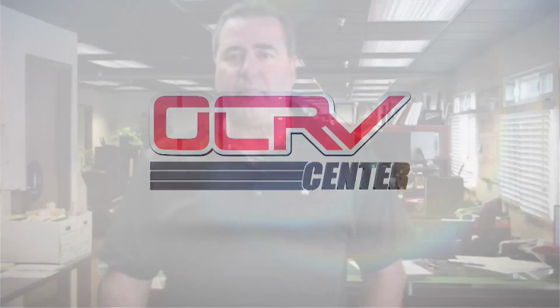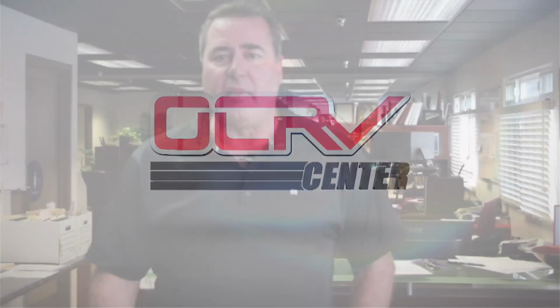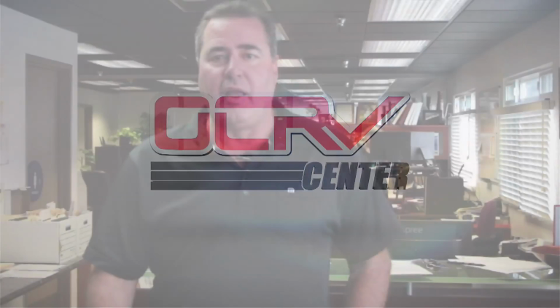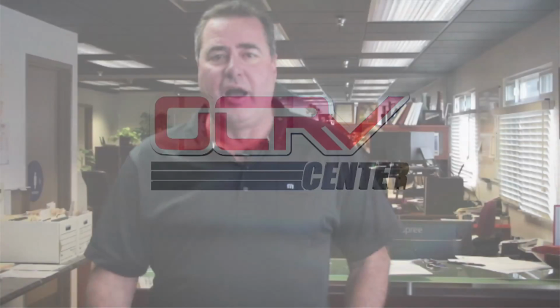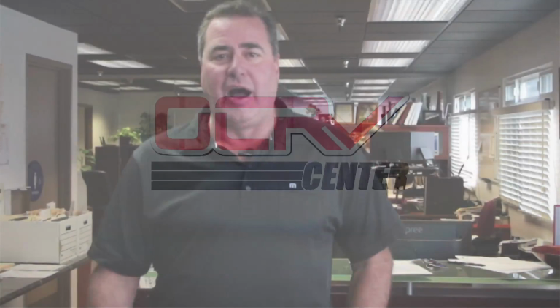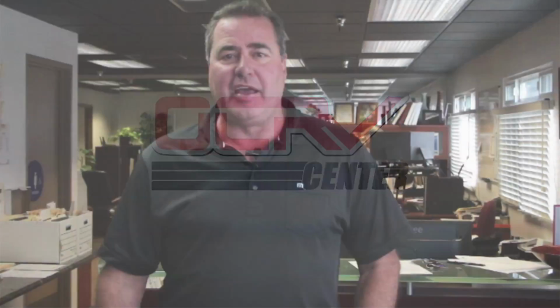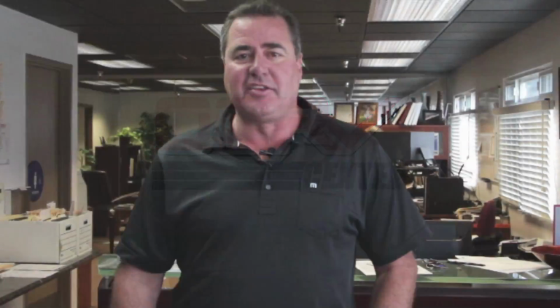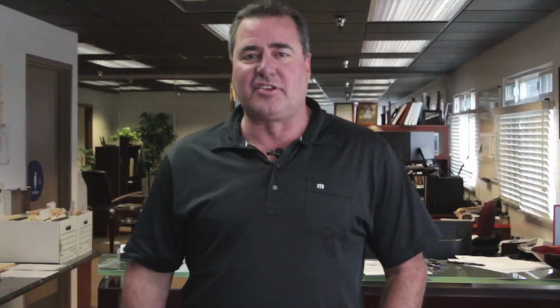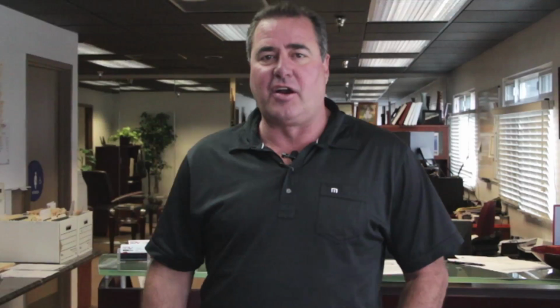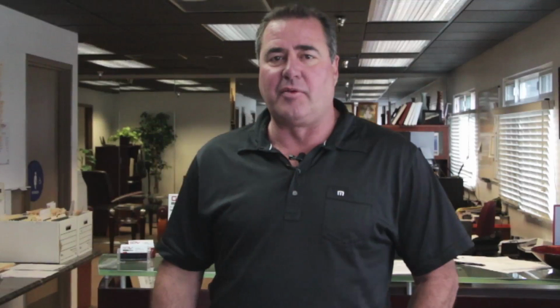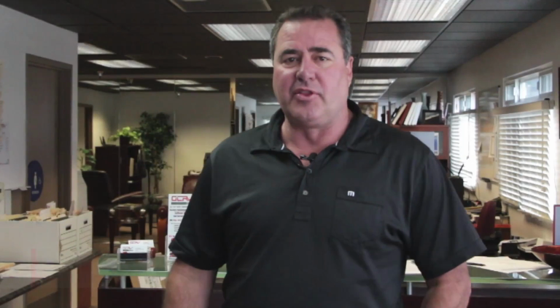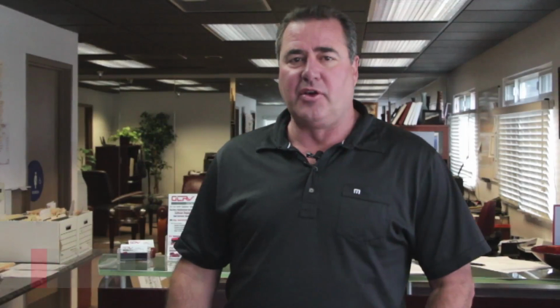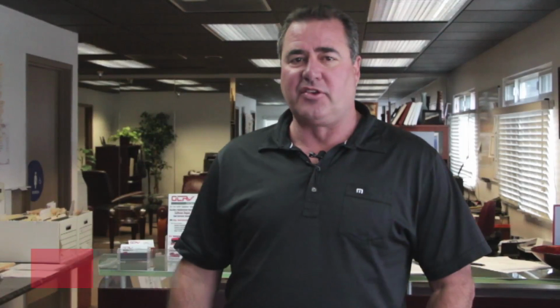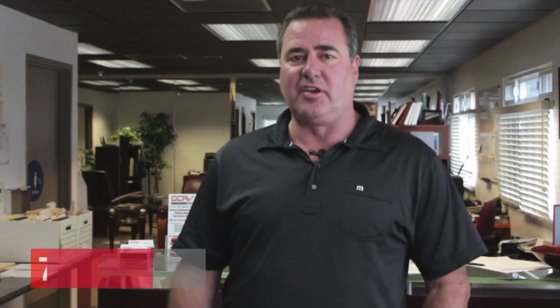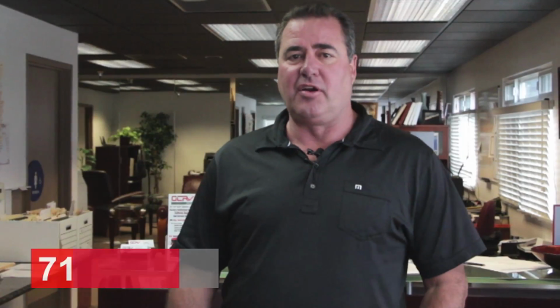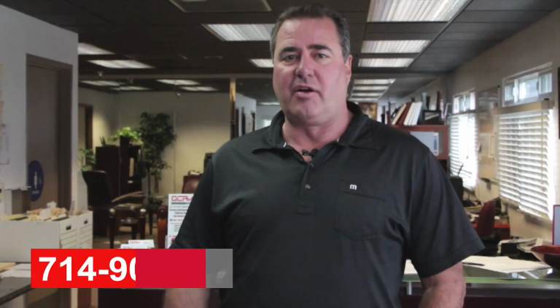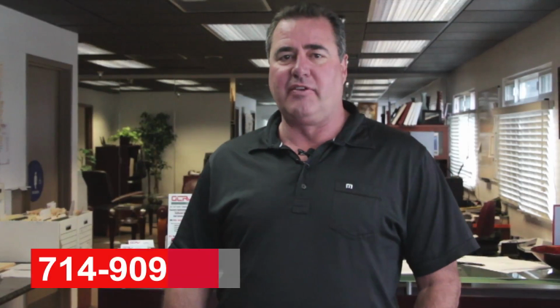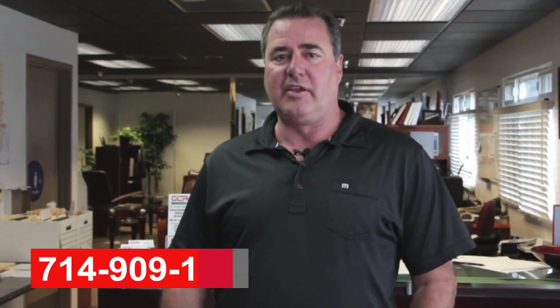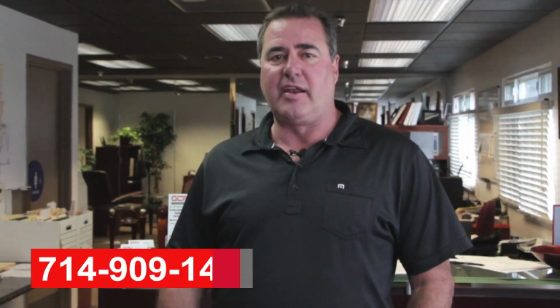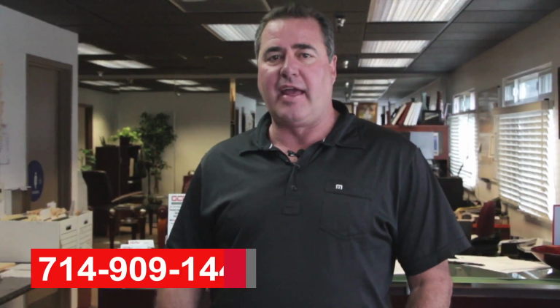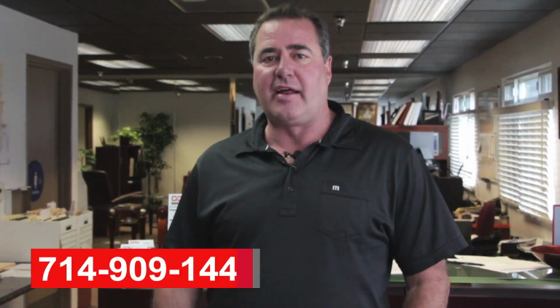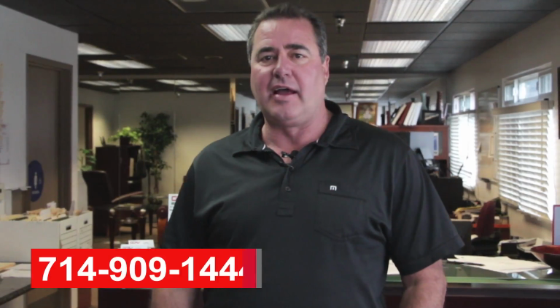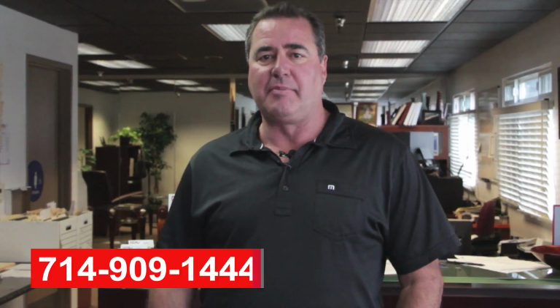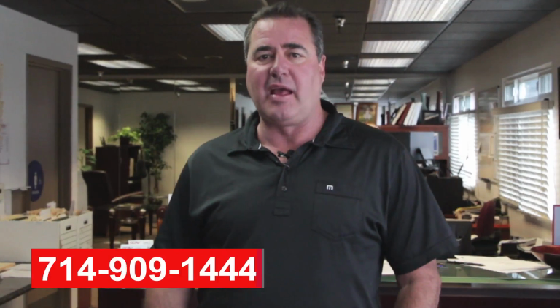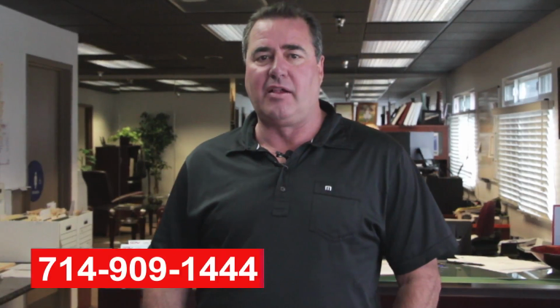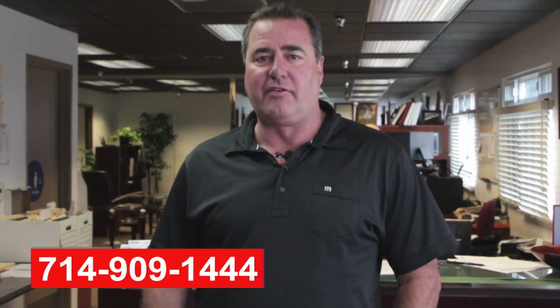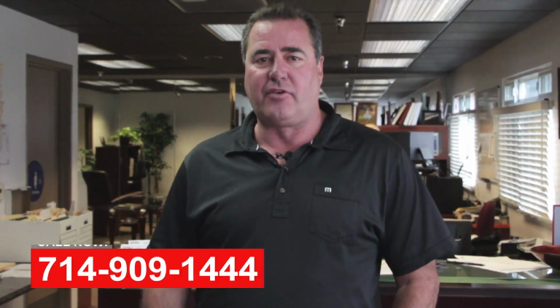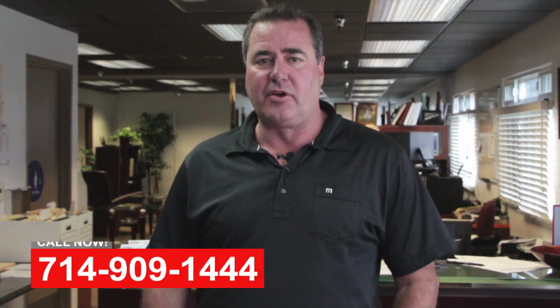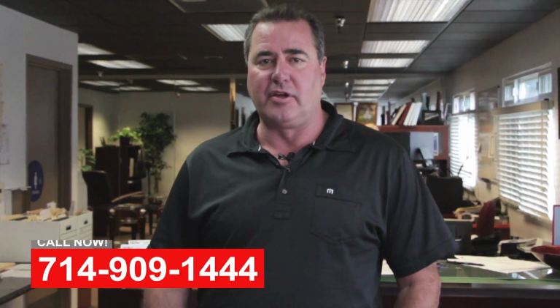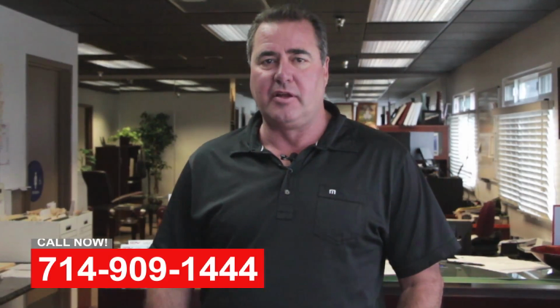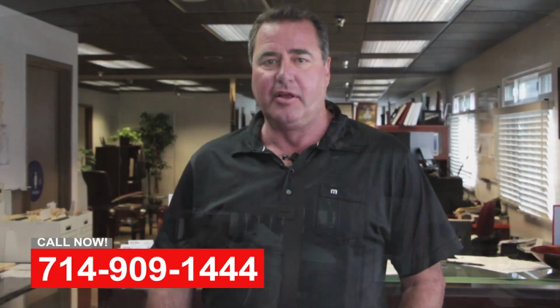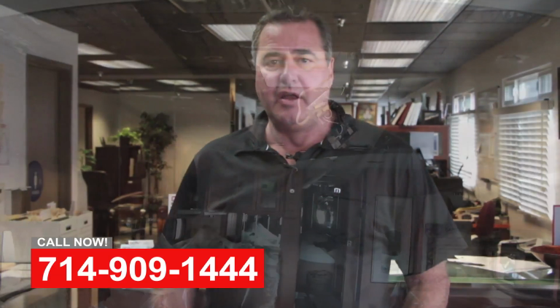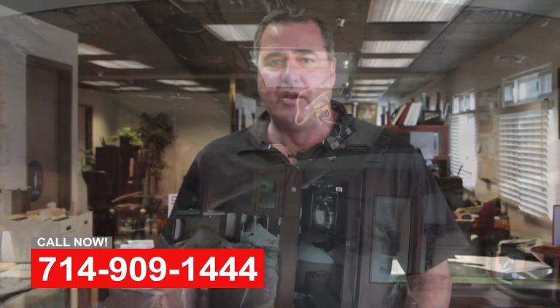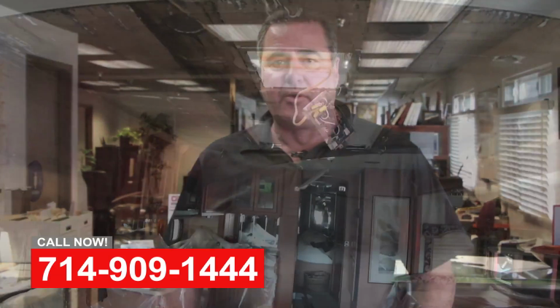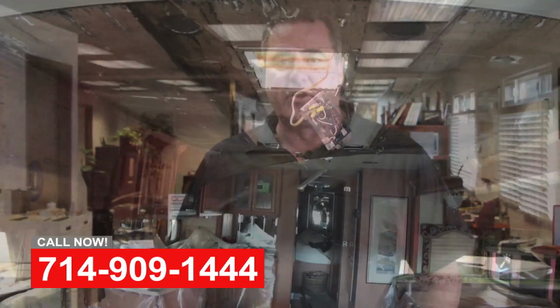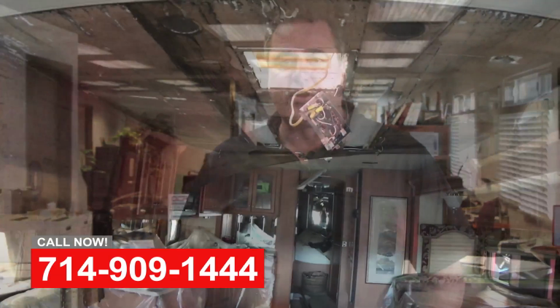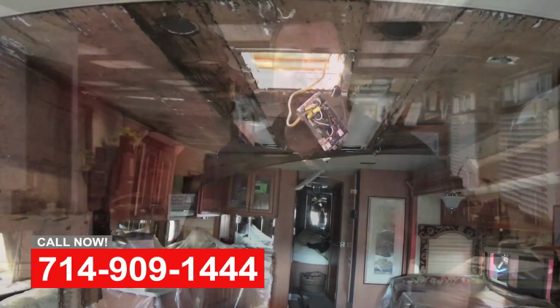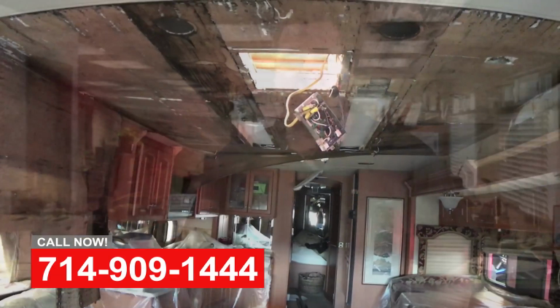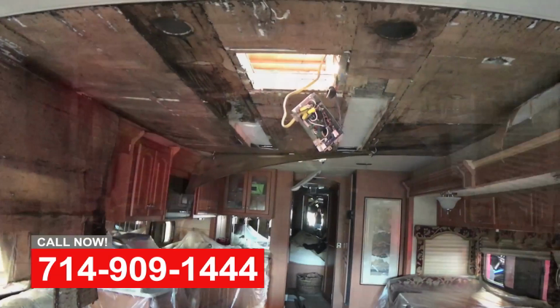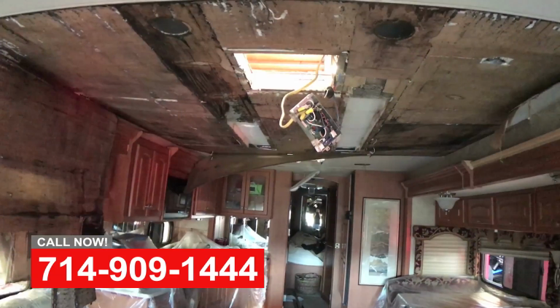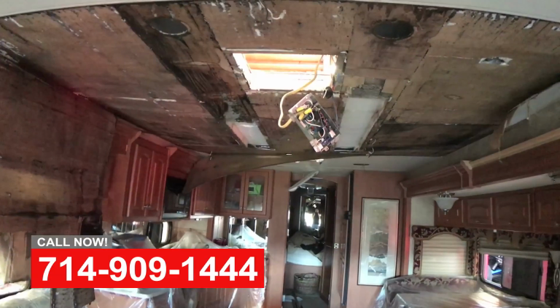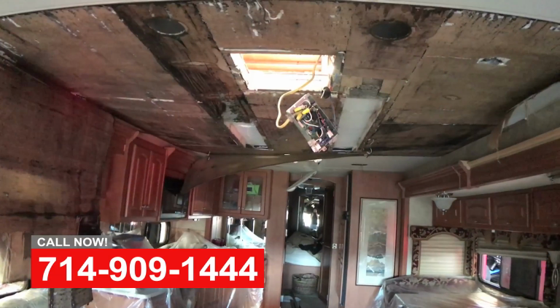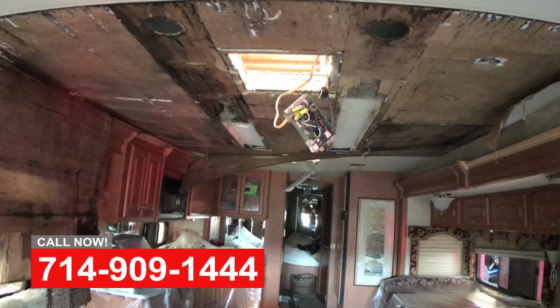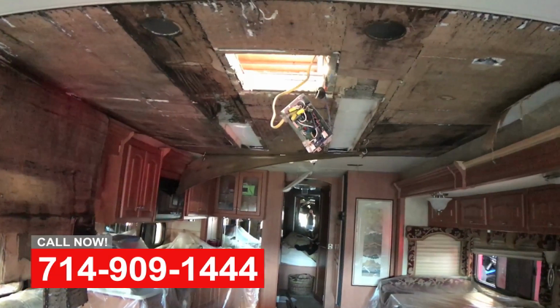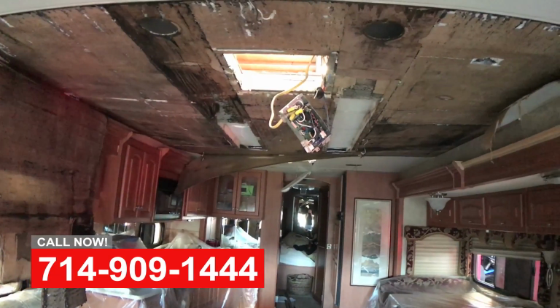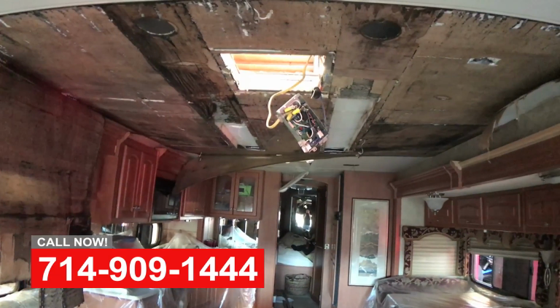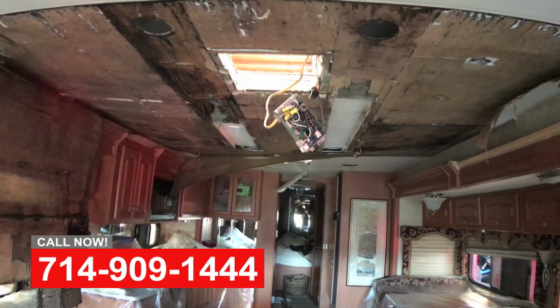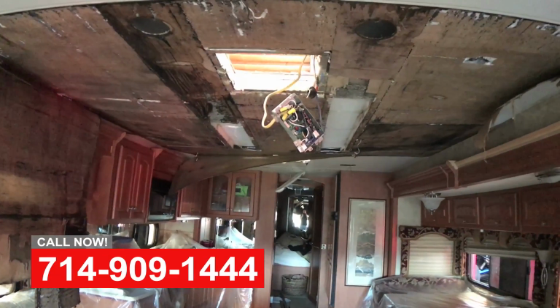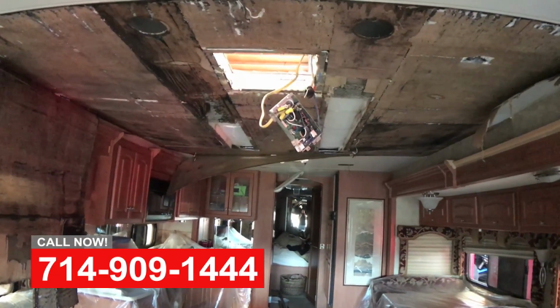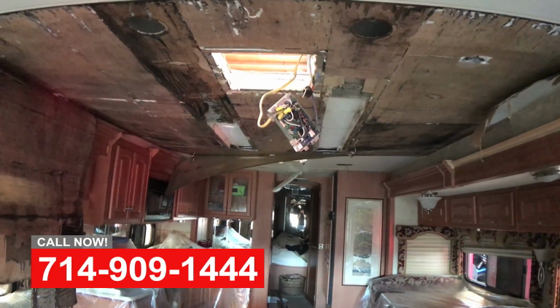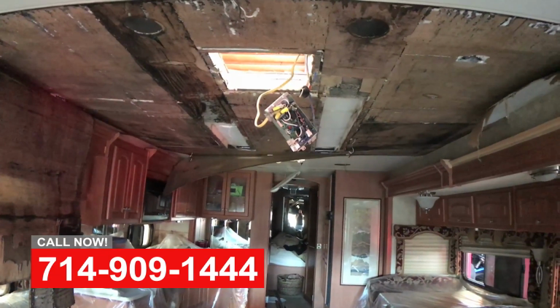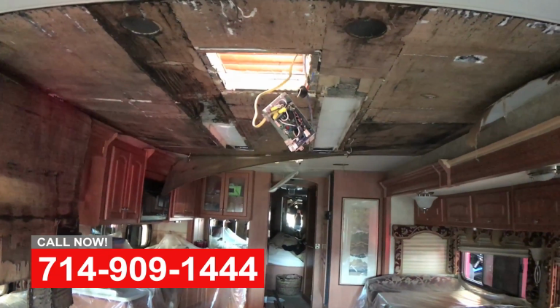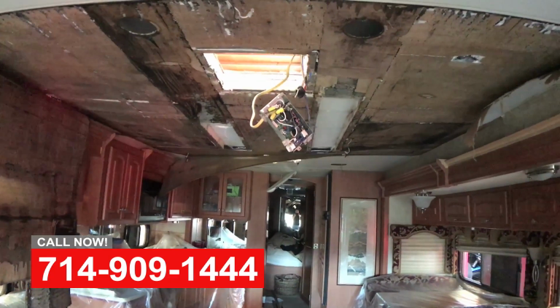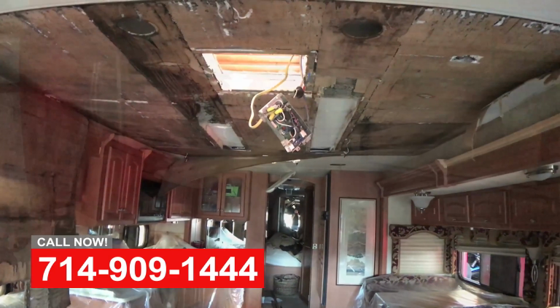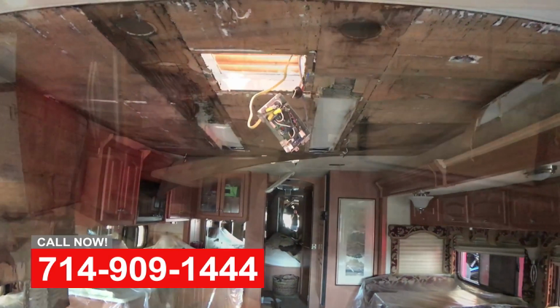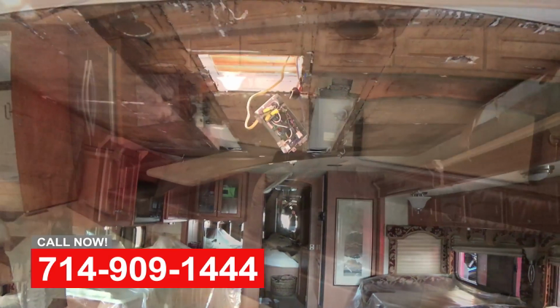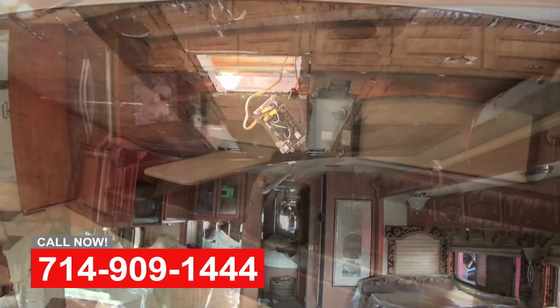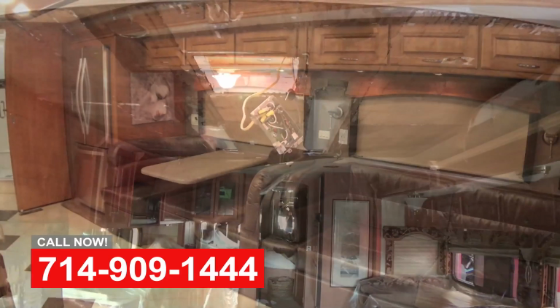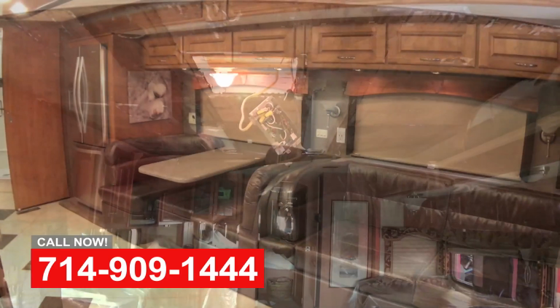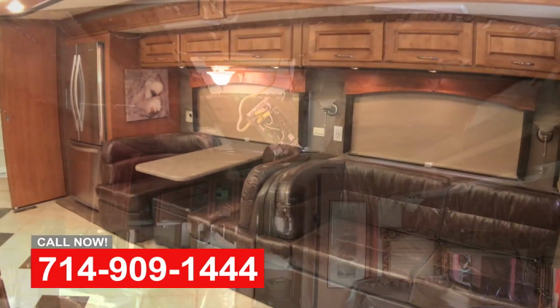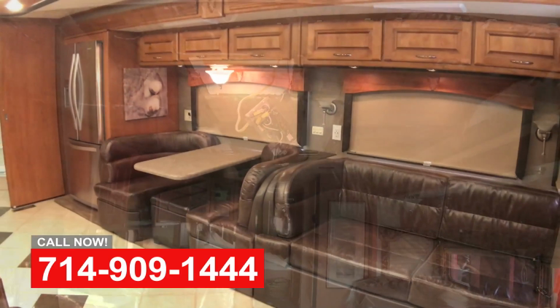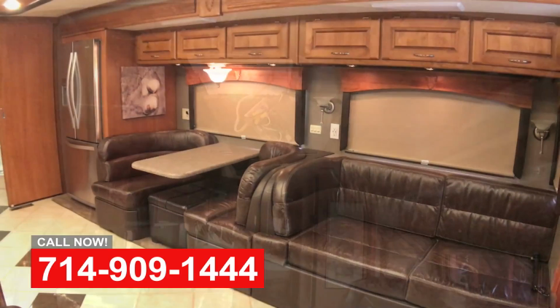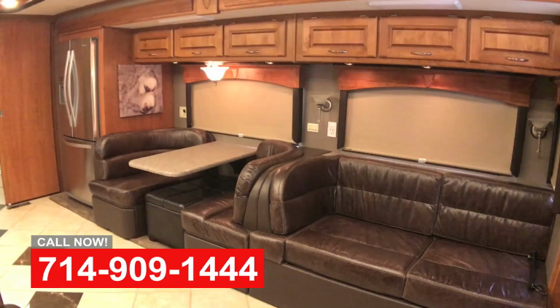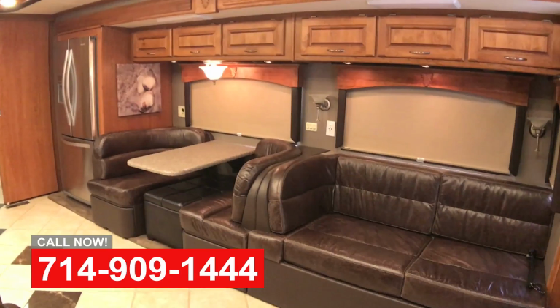Hi, this is Art with OCRV in Anaheim, California. We're going to talk about RV interior repairs and upgrades today.